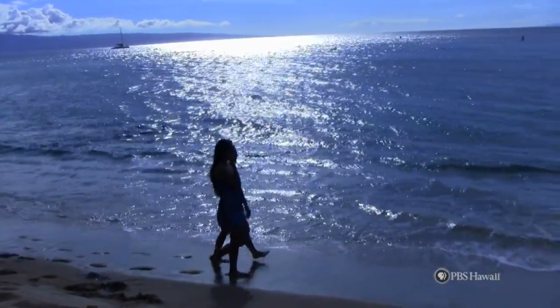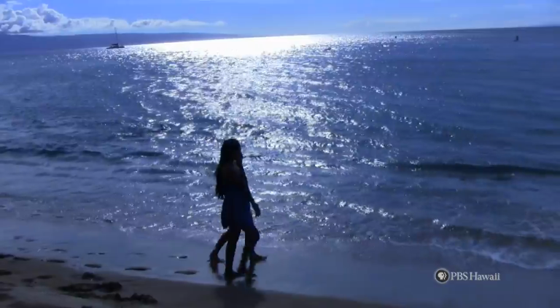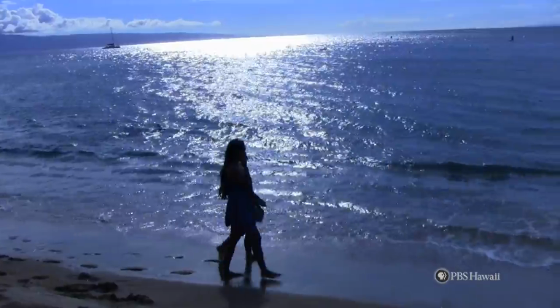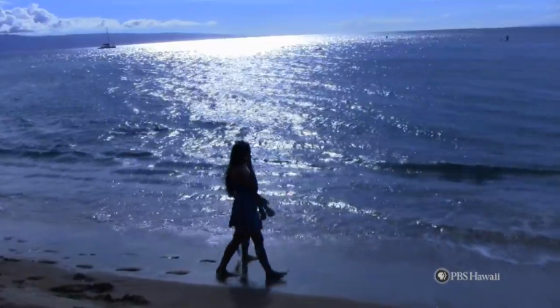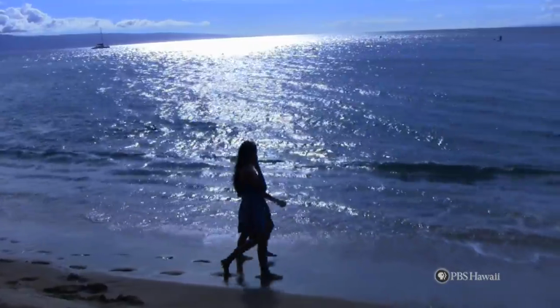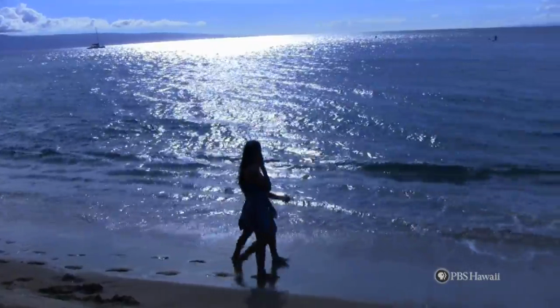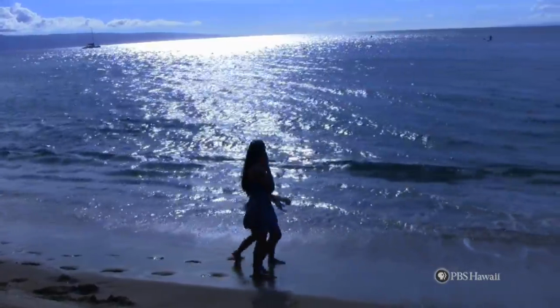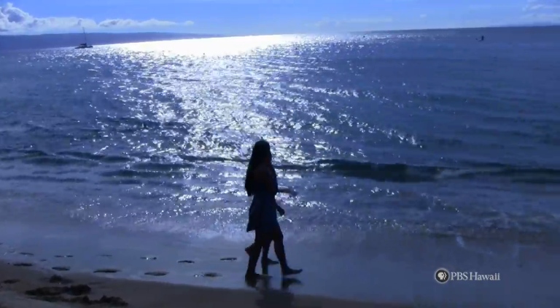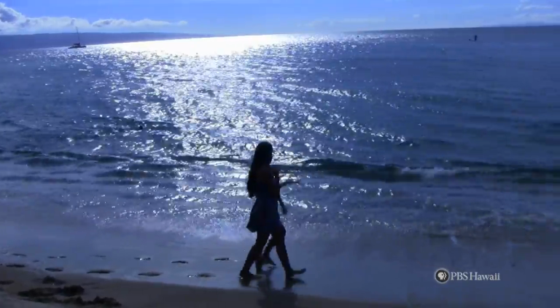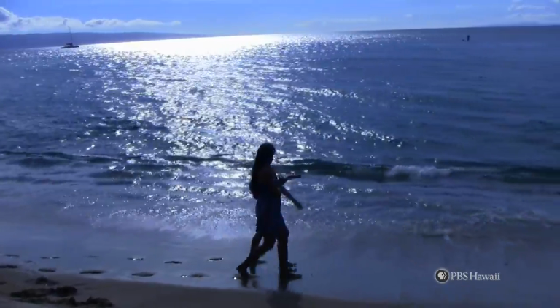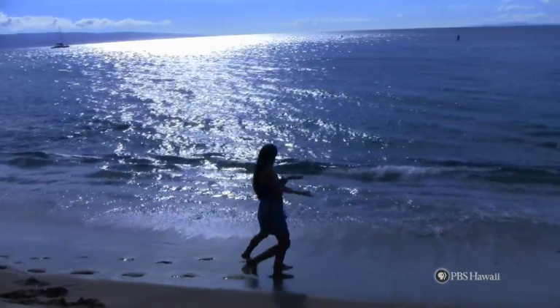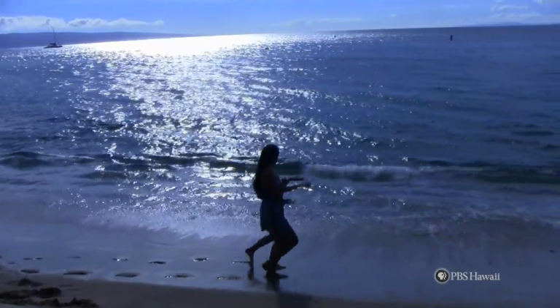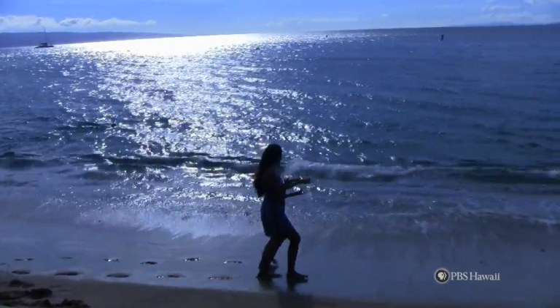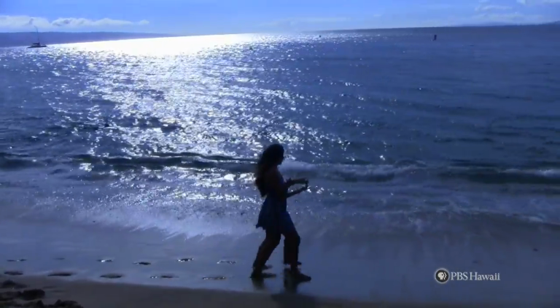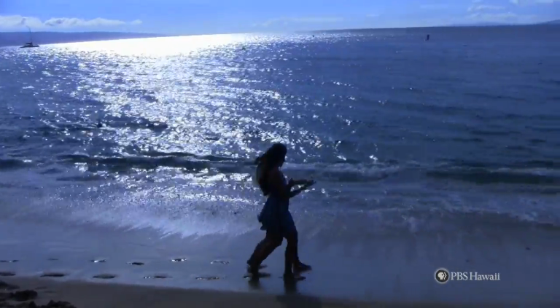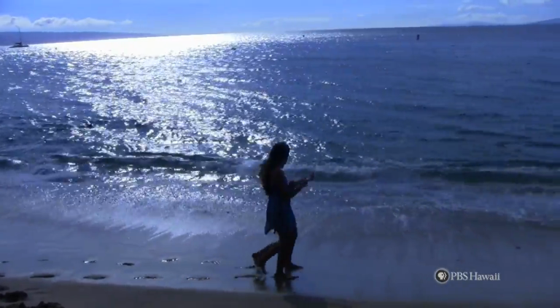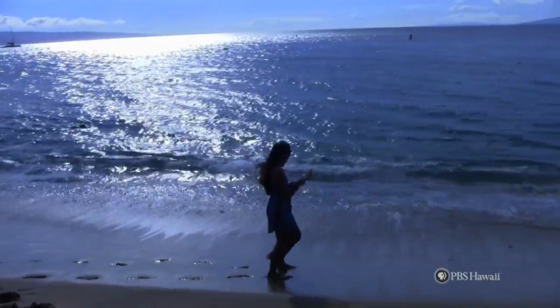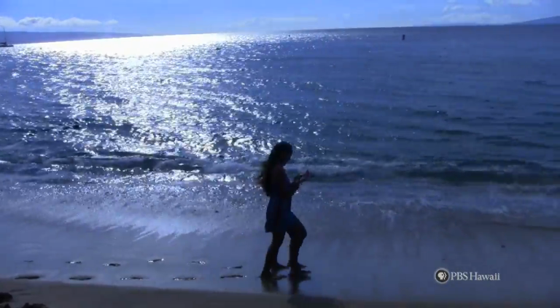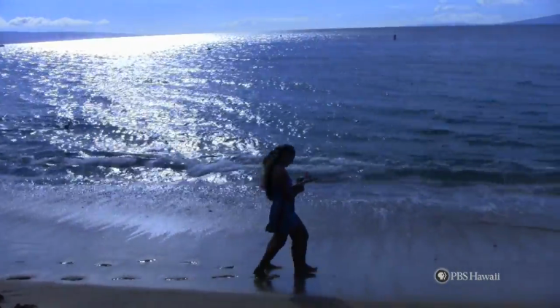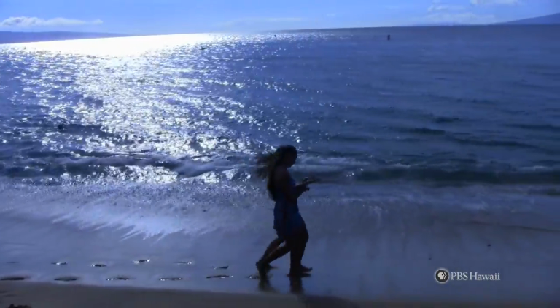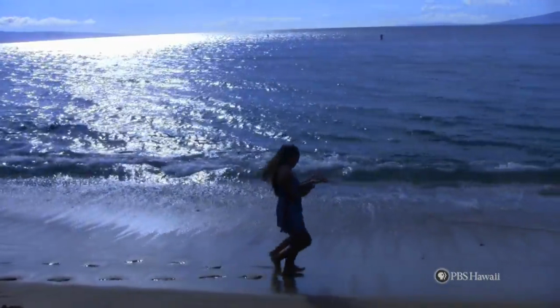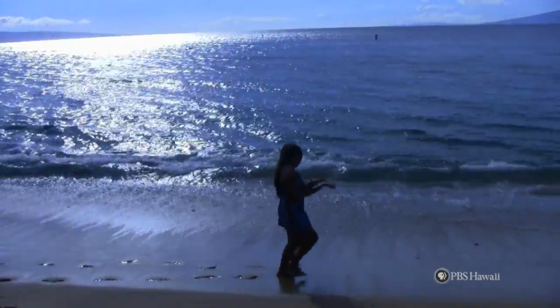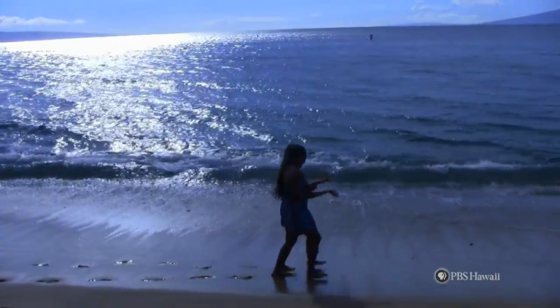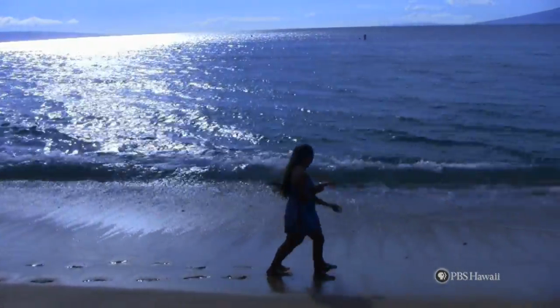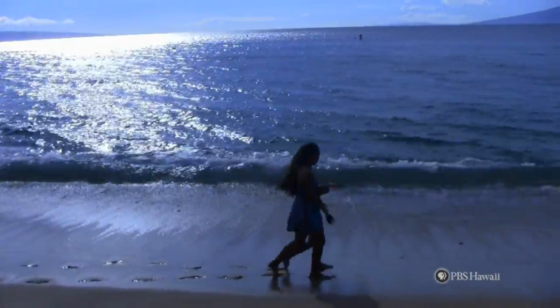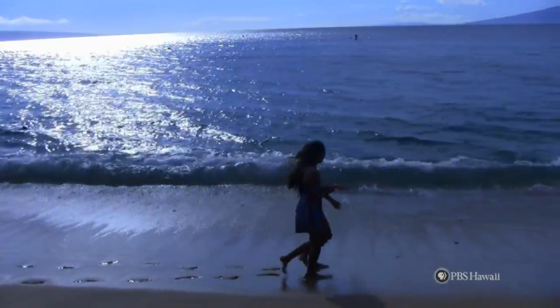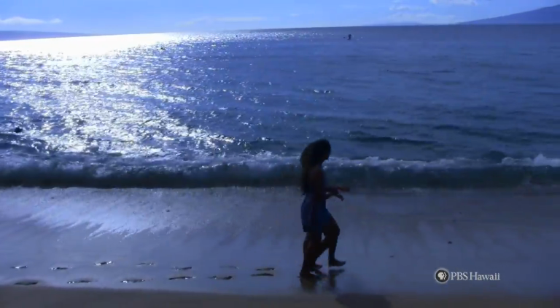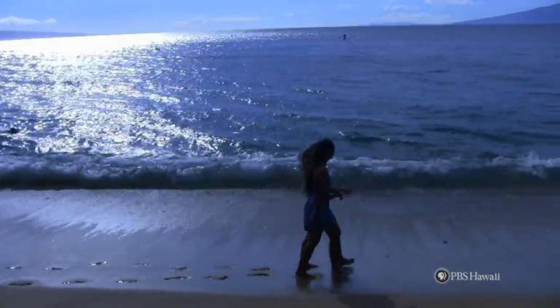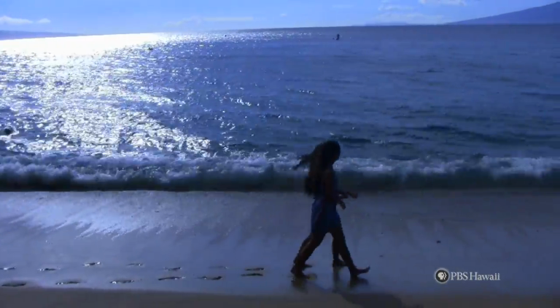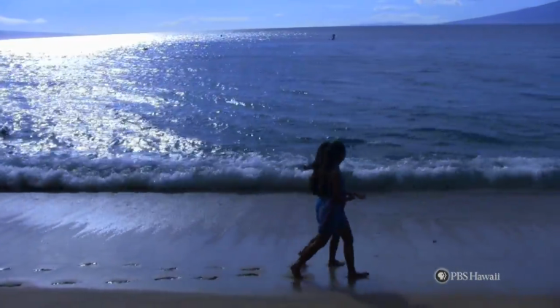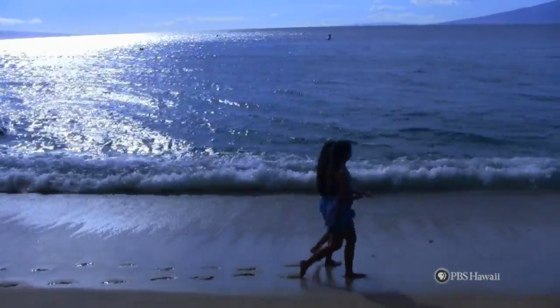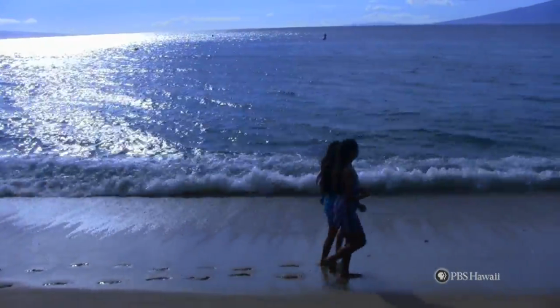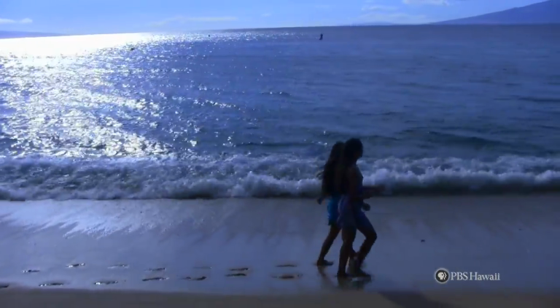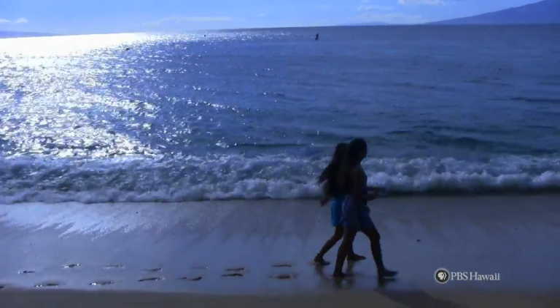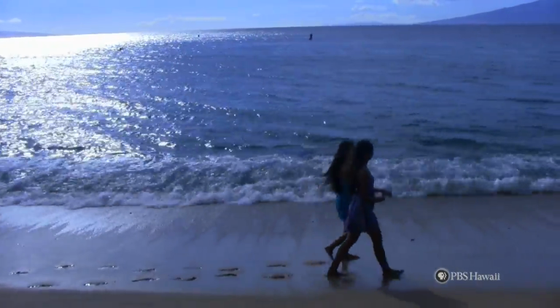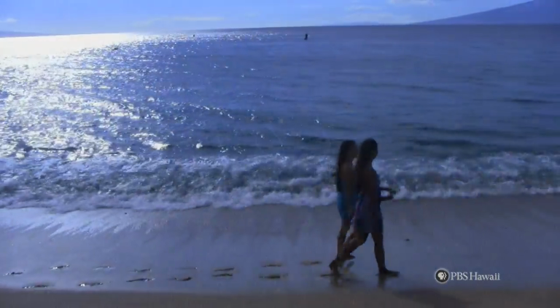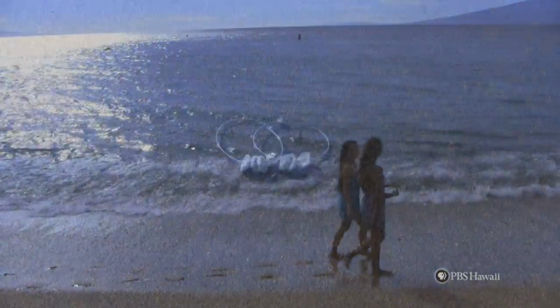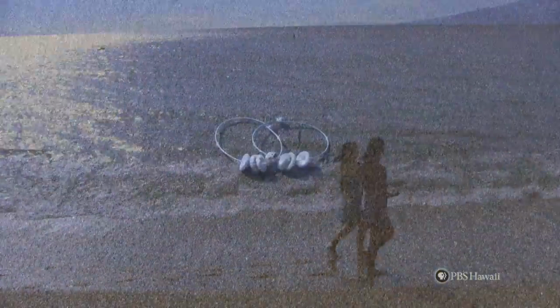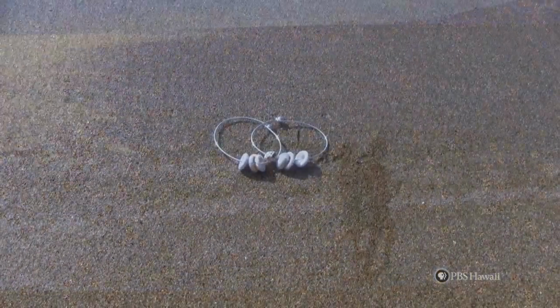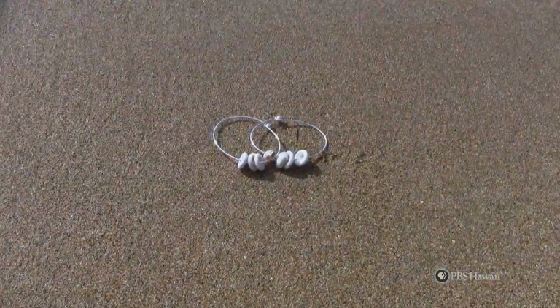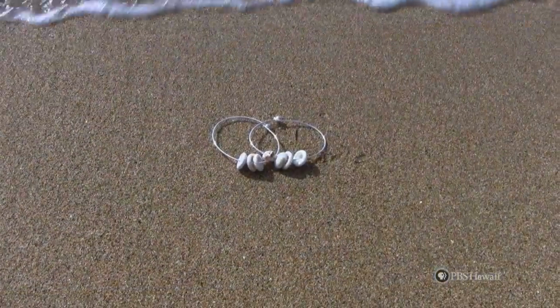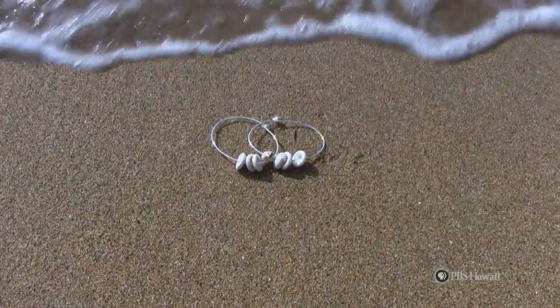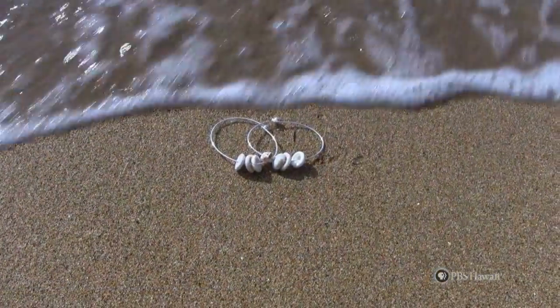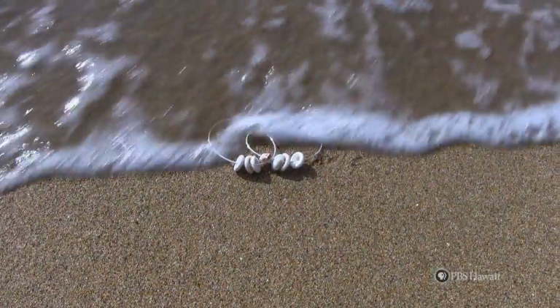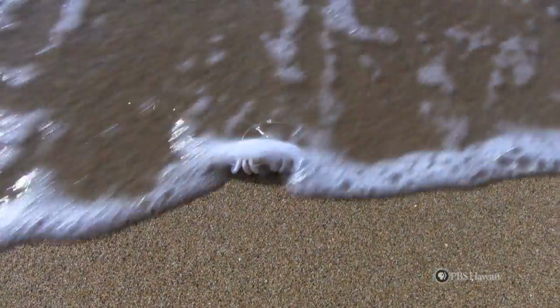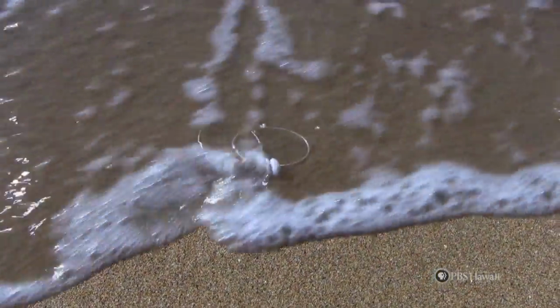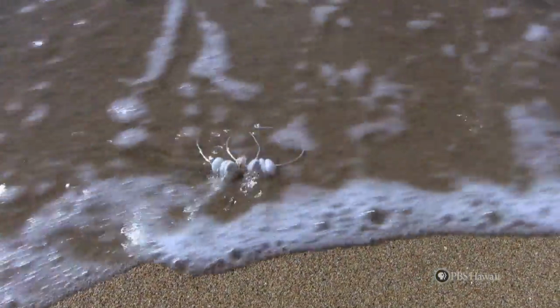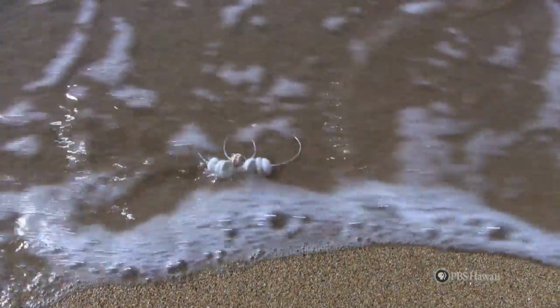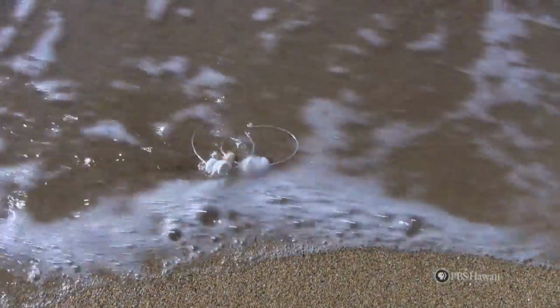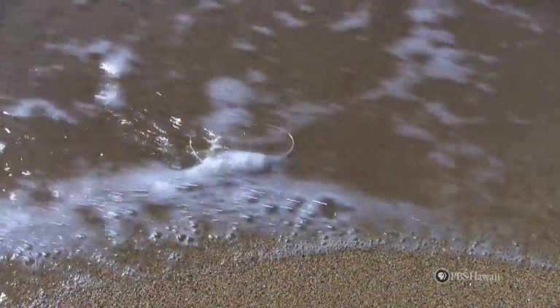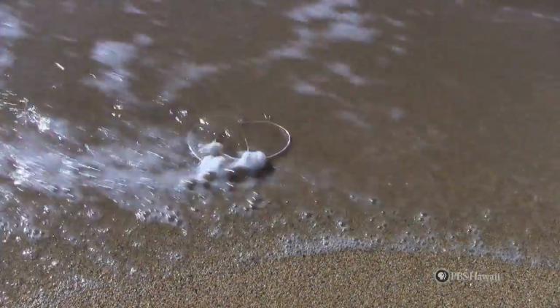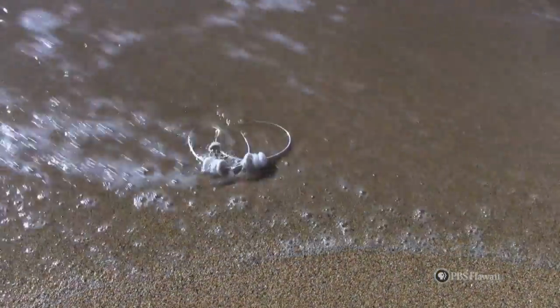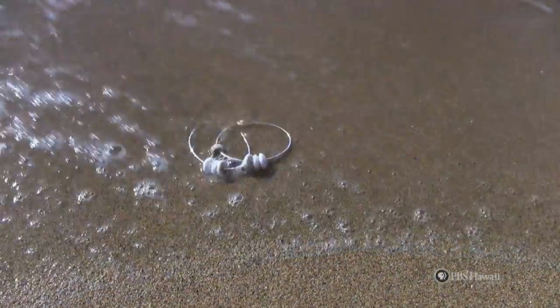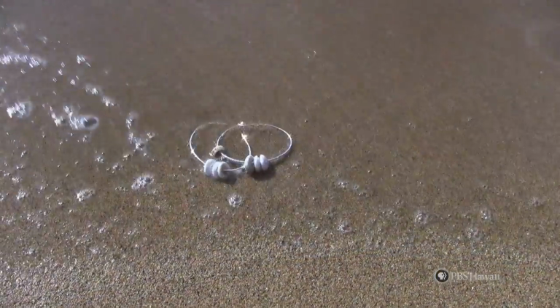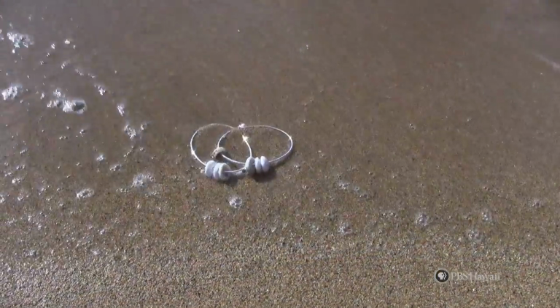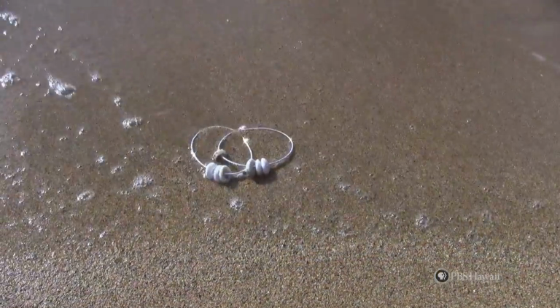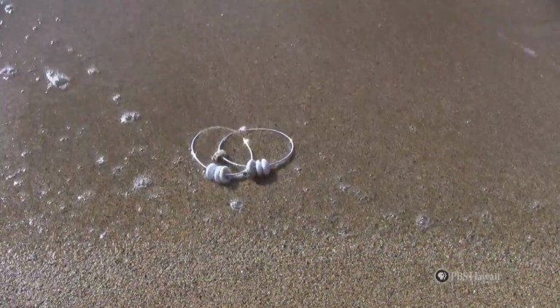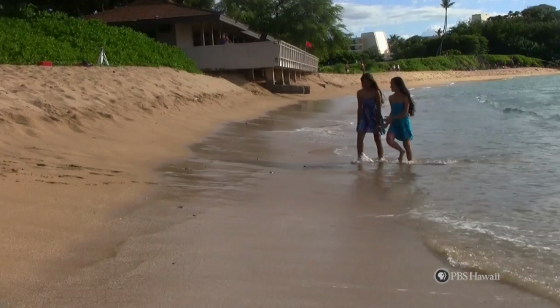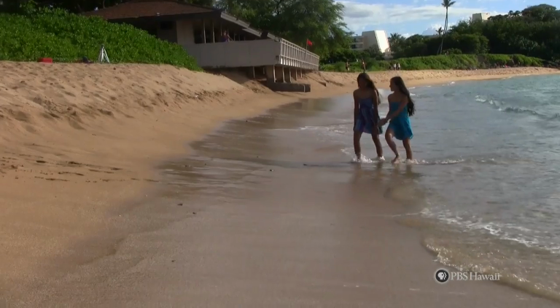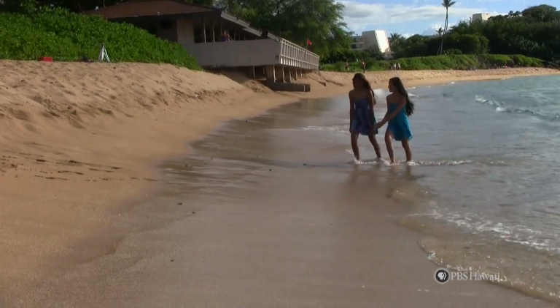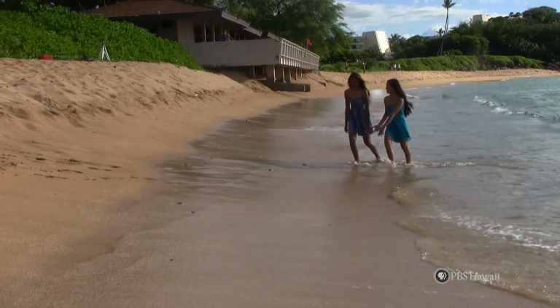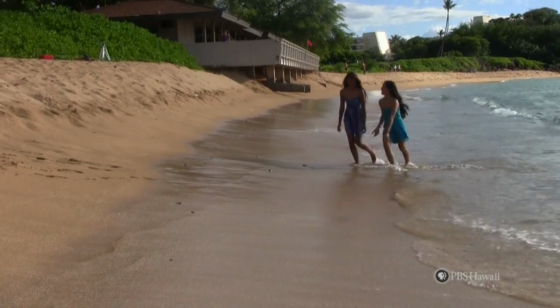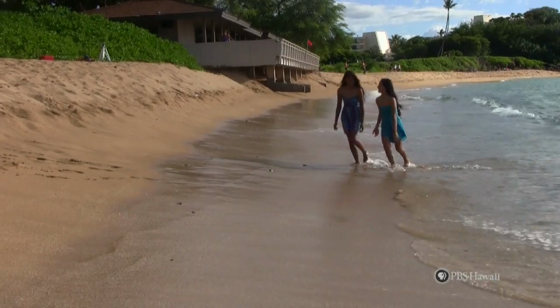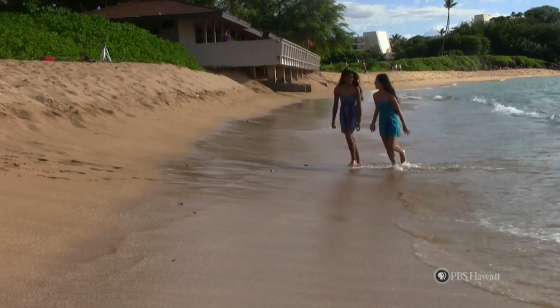The beach, a beautiful place to find shells. Today, we are going to show you how to make seashell bangles.